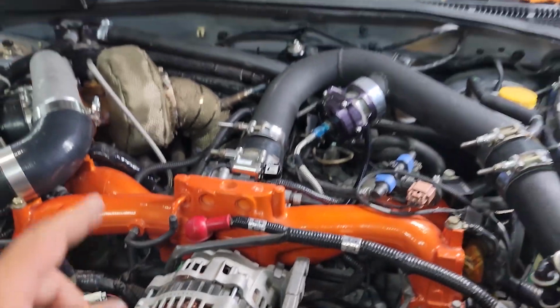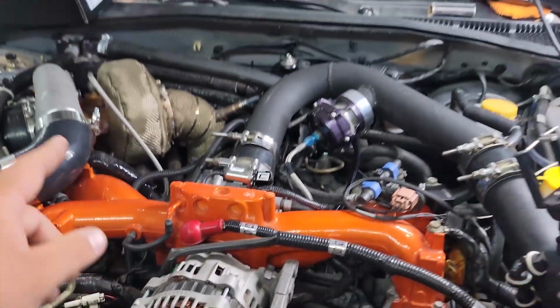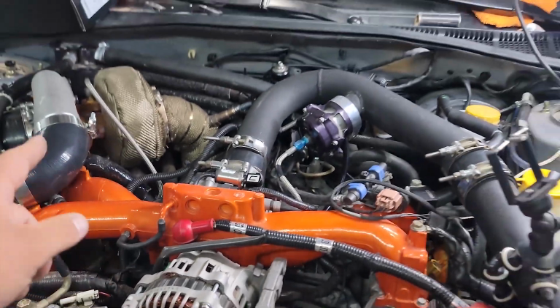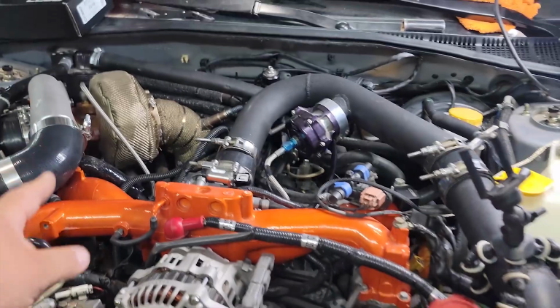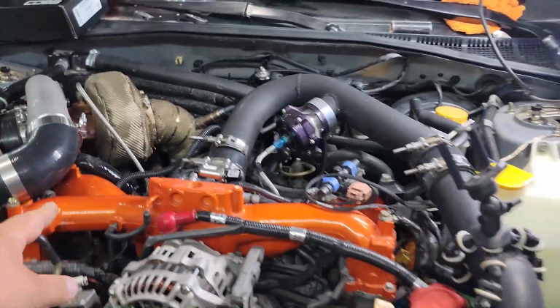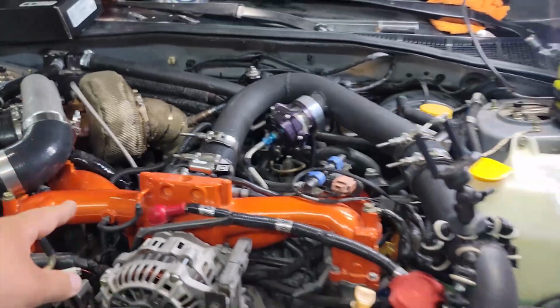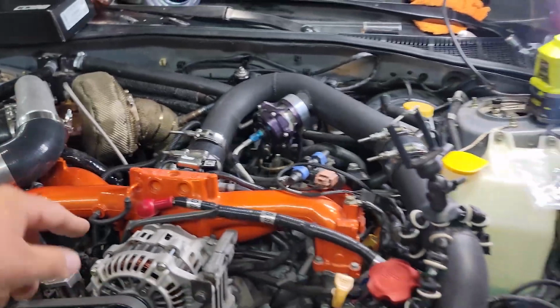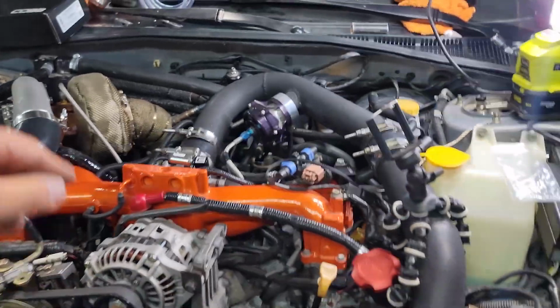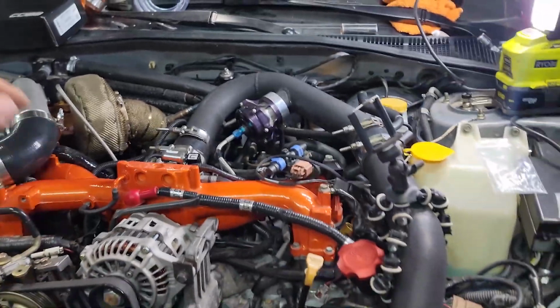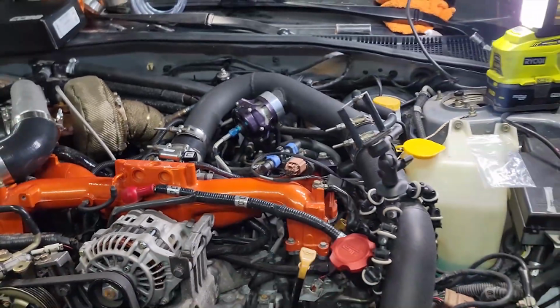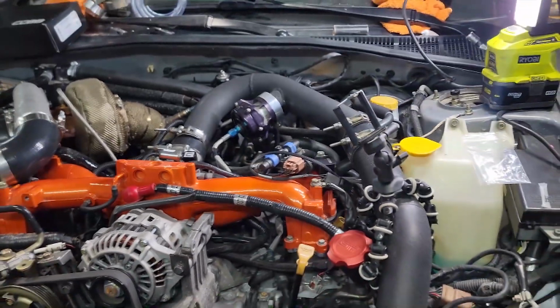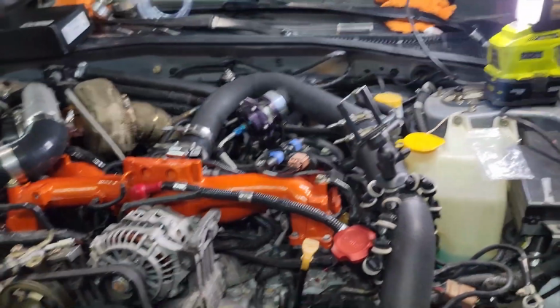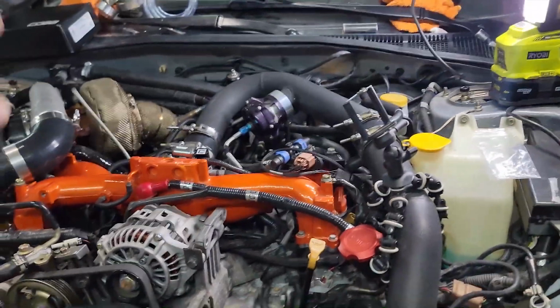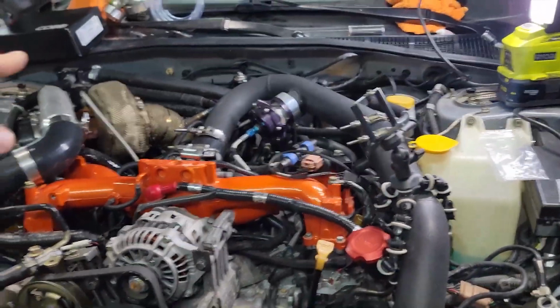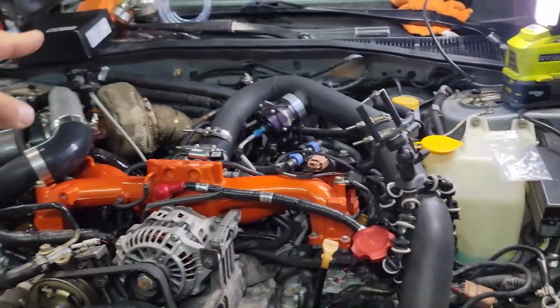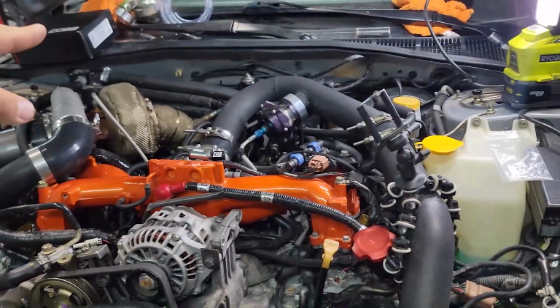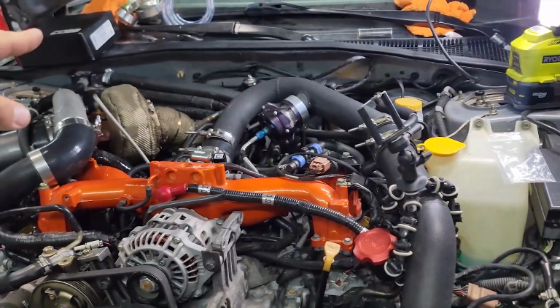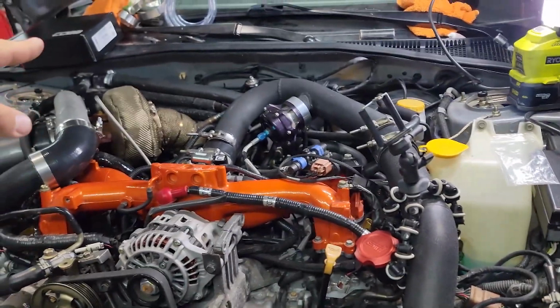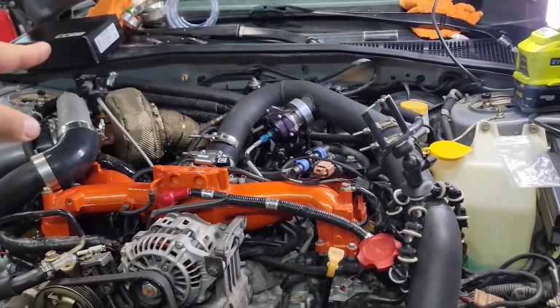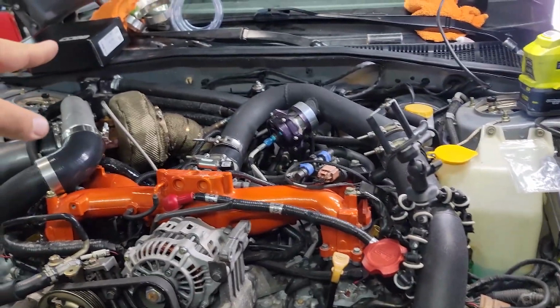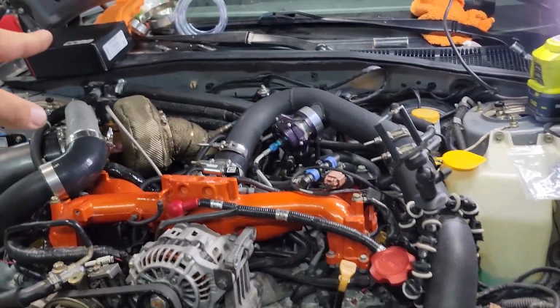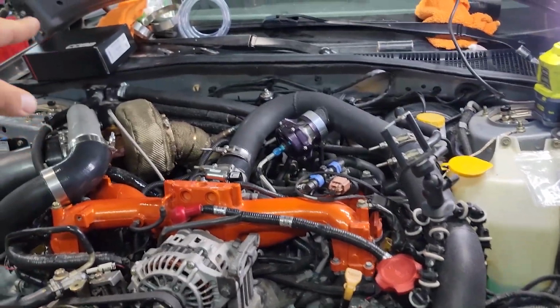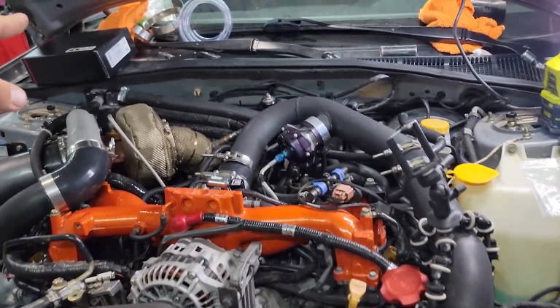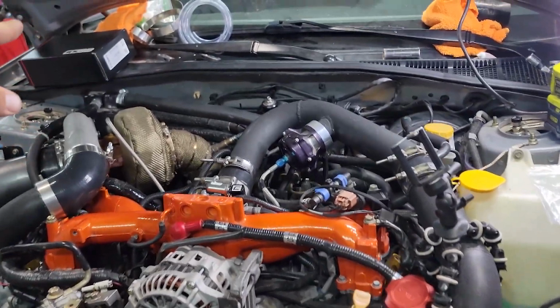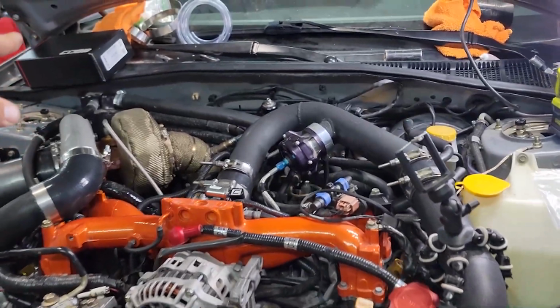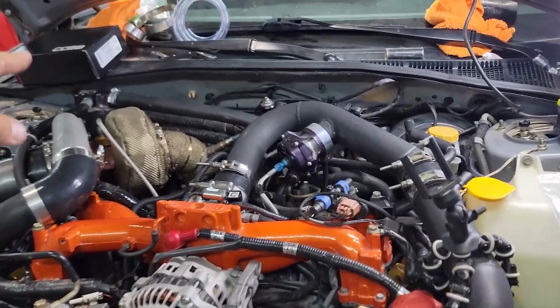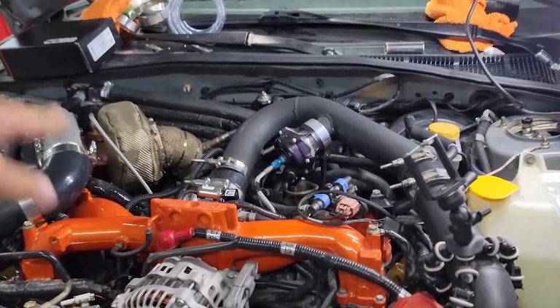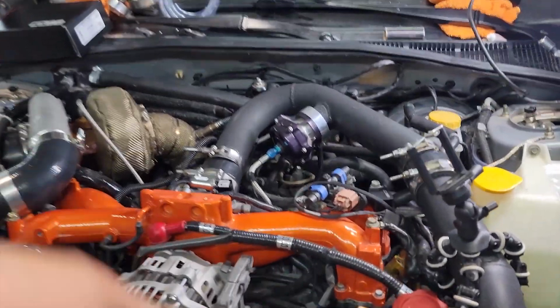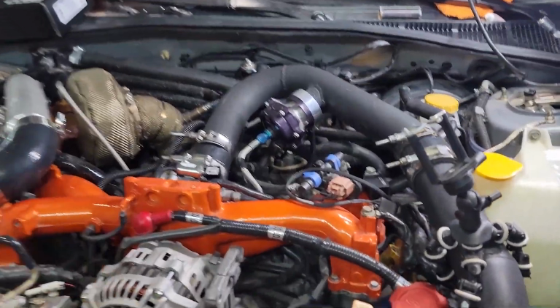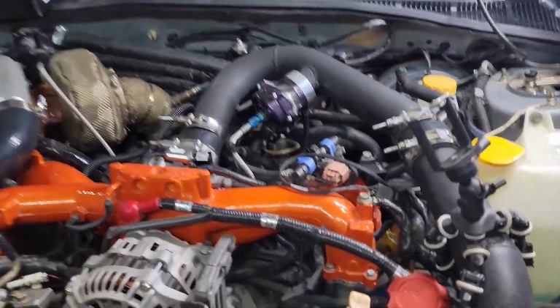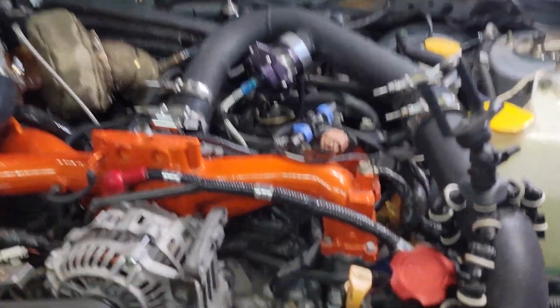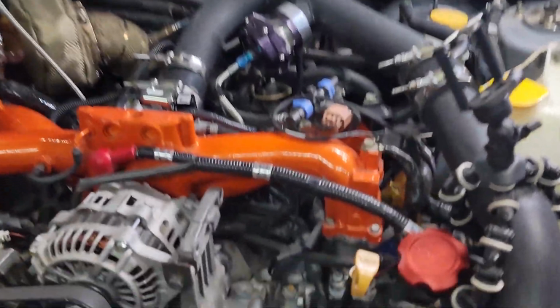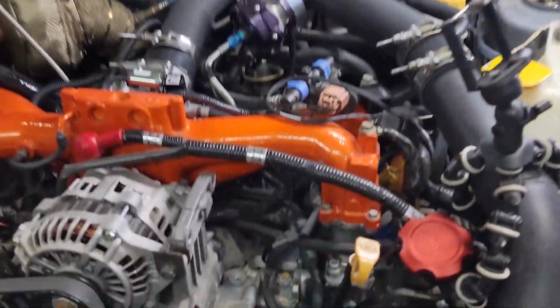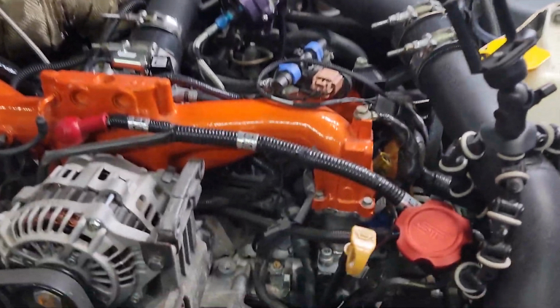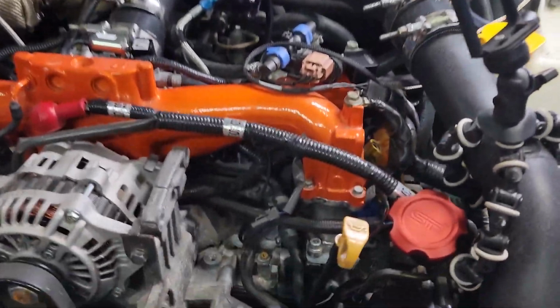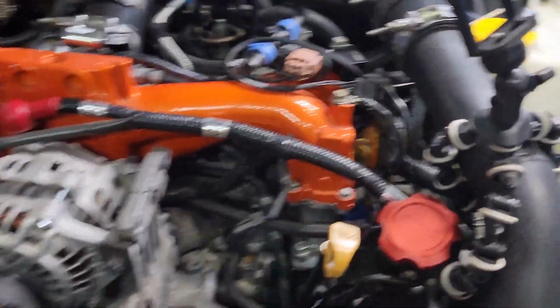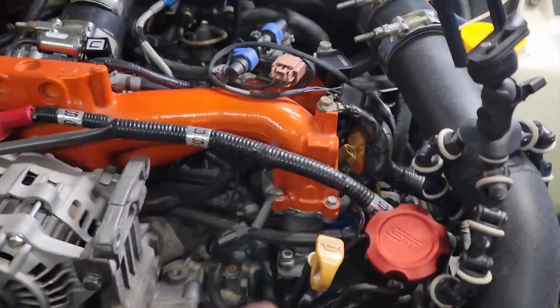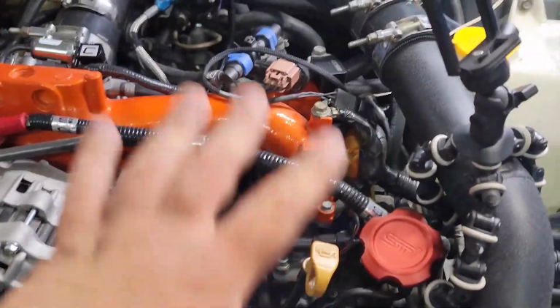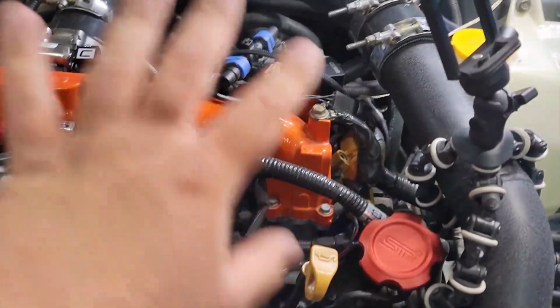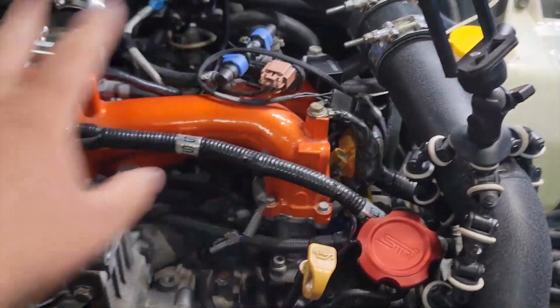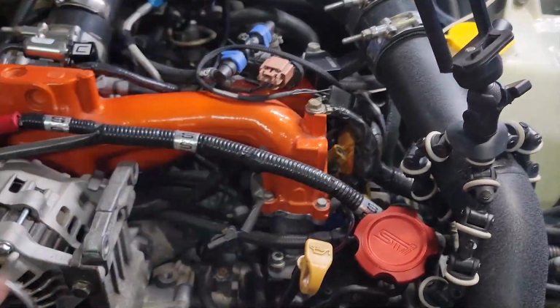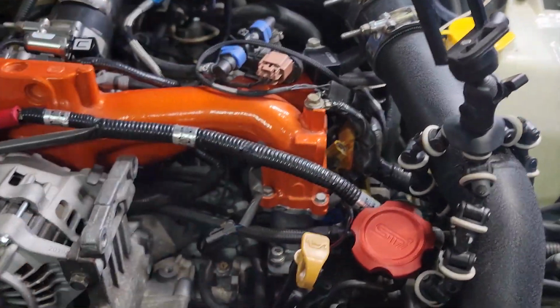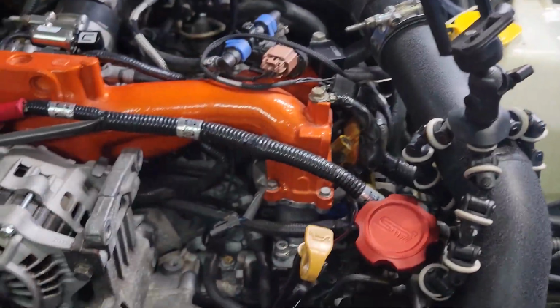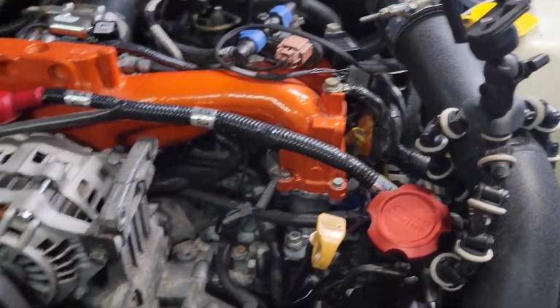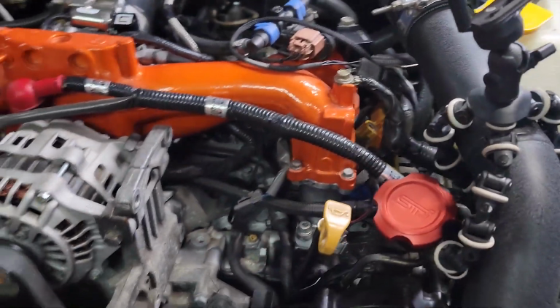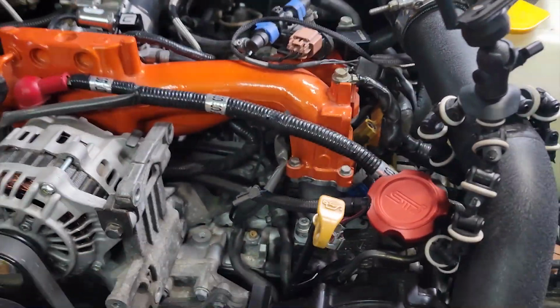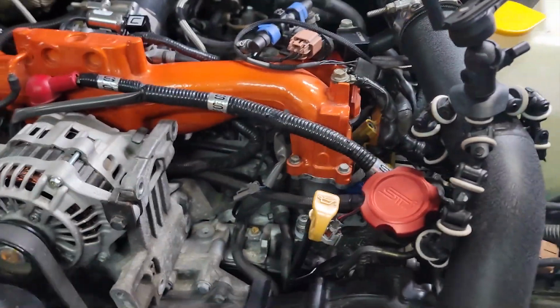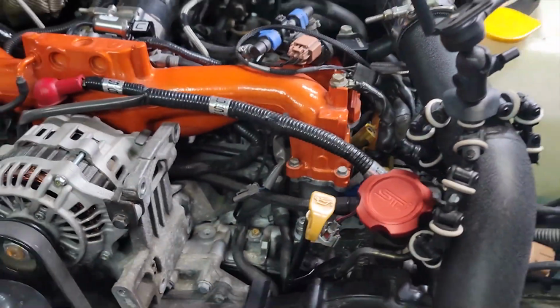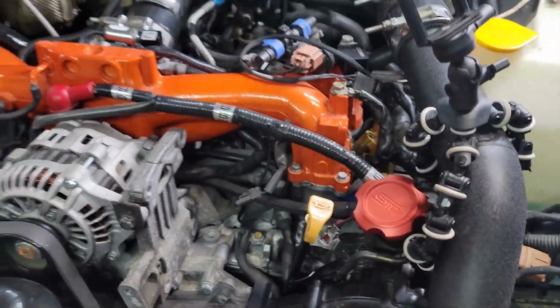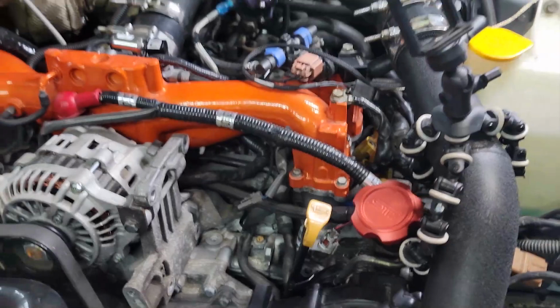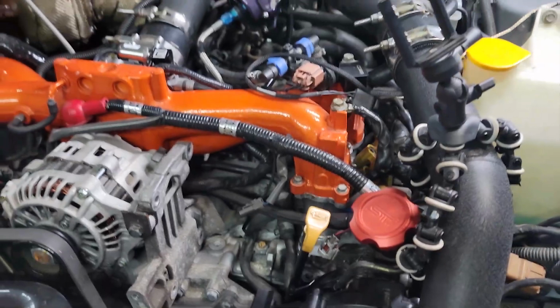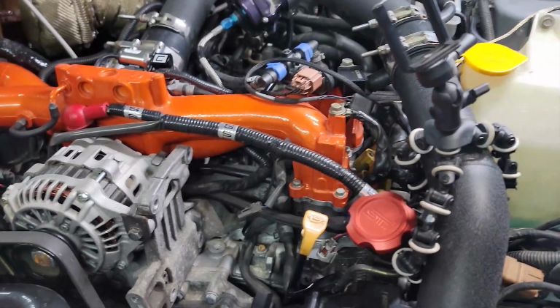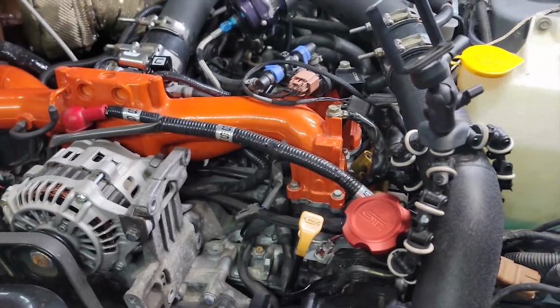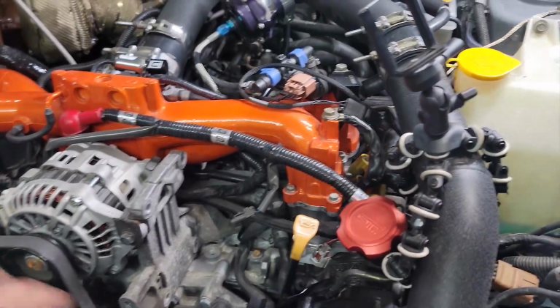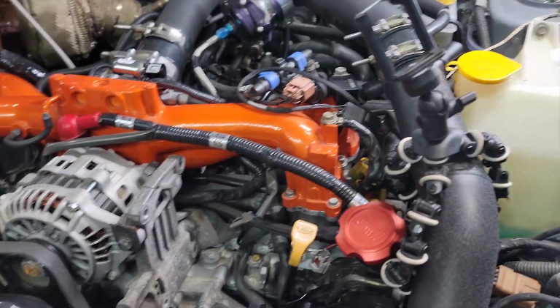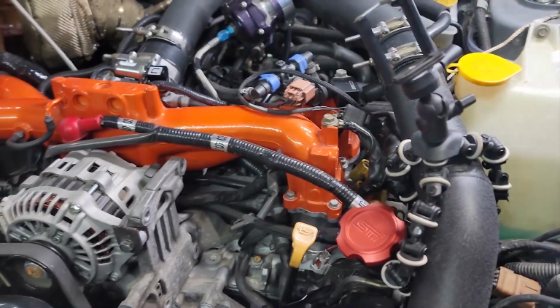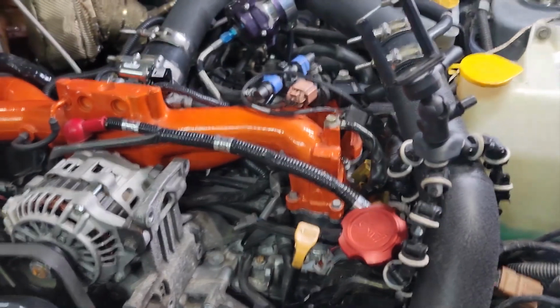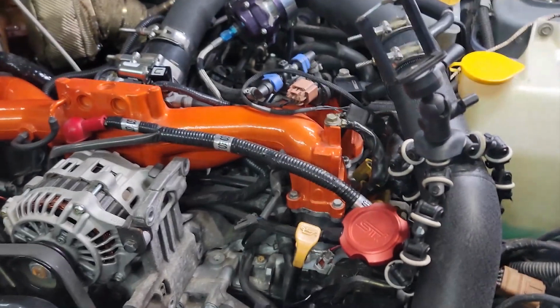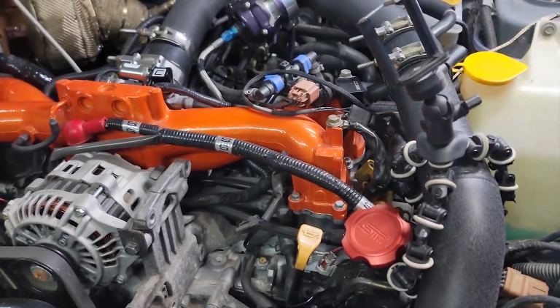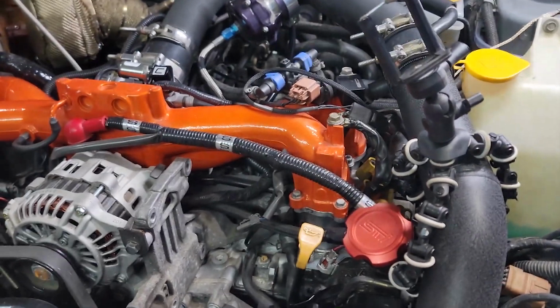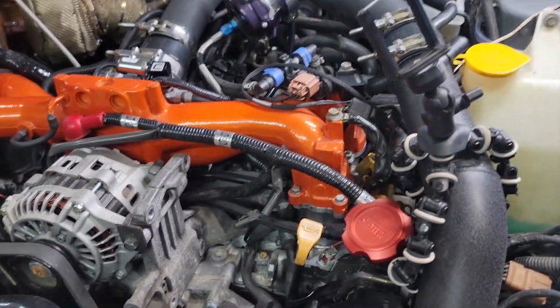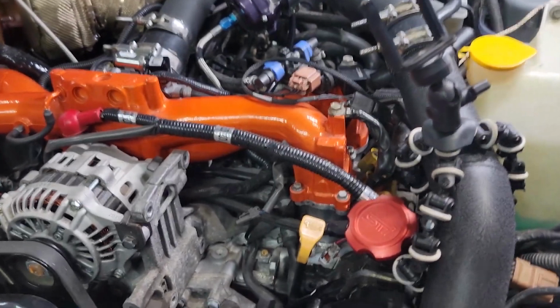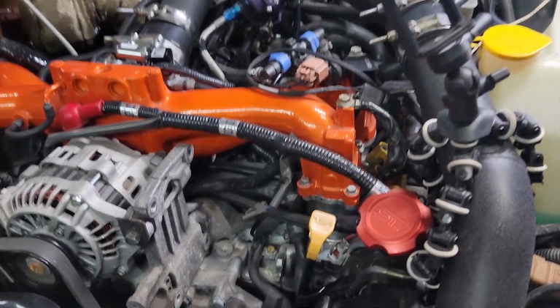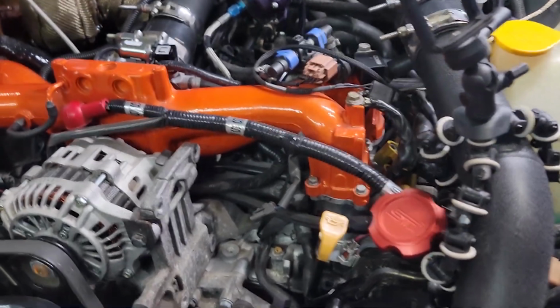In other news, we got injectors going in soon and a few other things, and then it's off to the dyno.